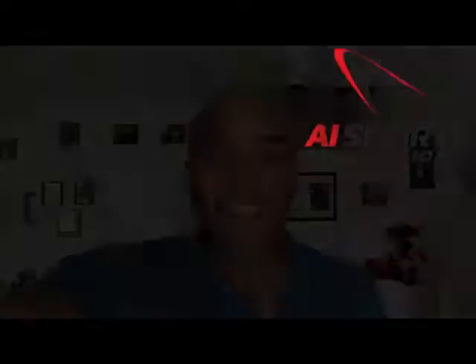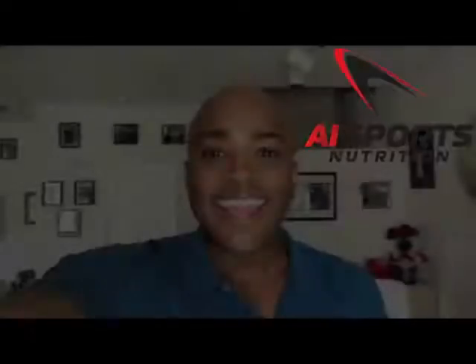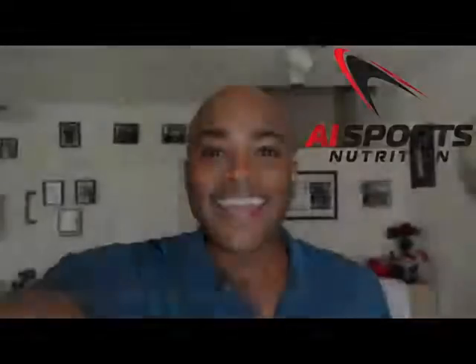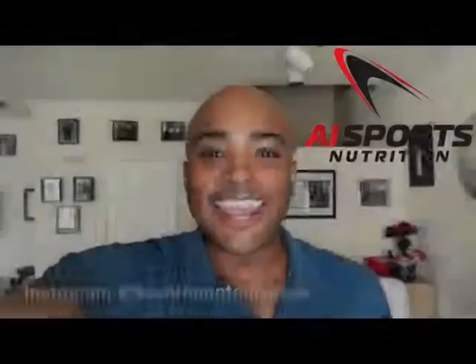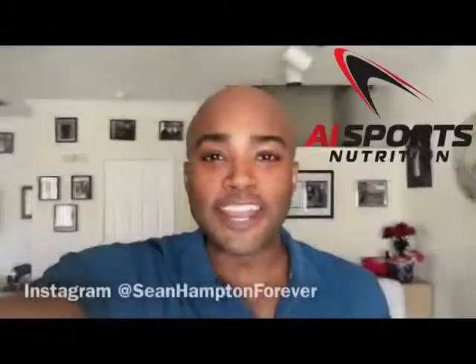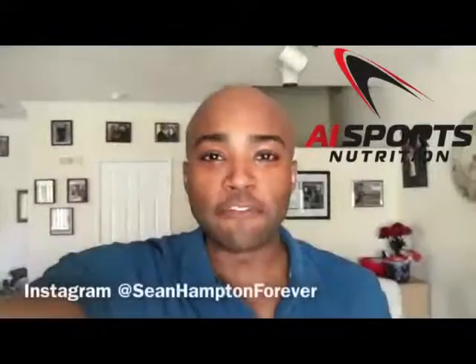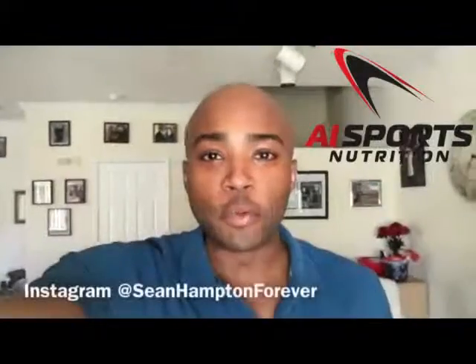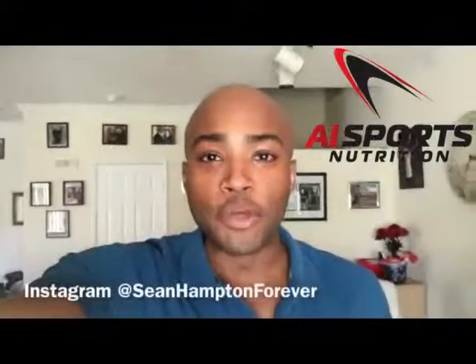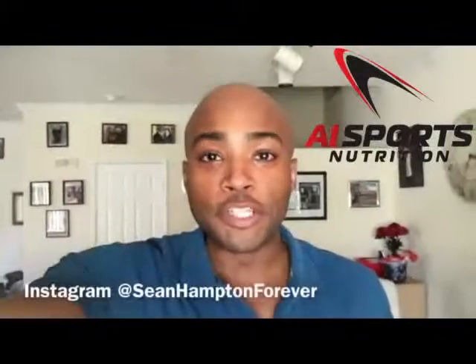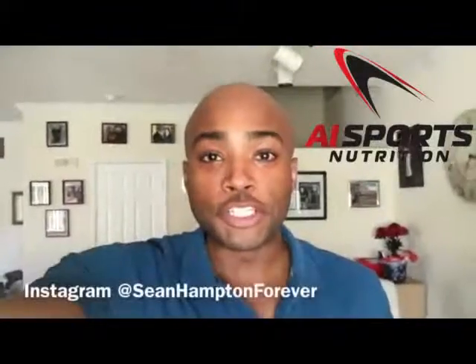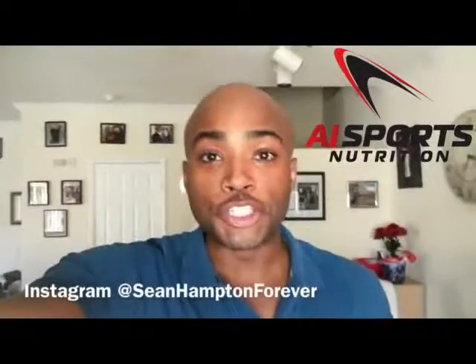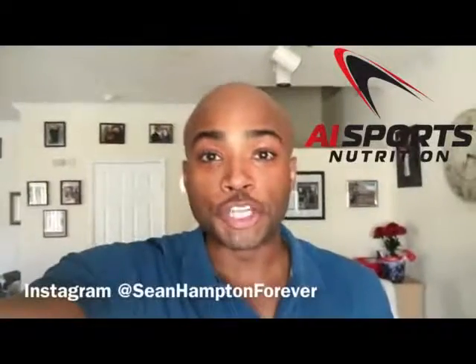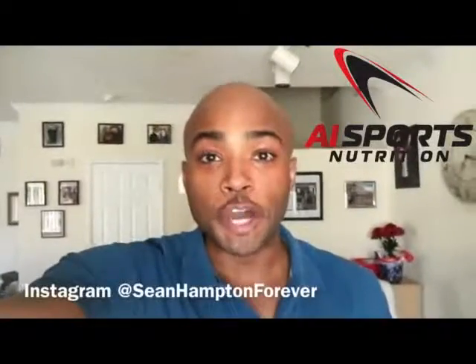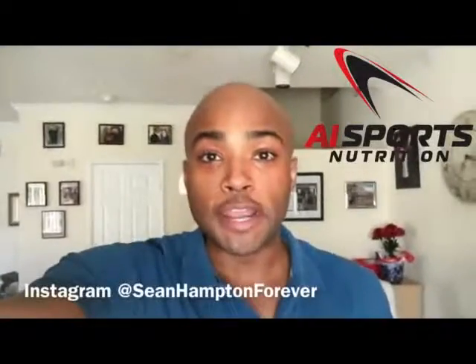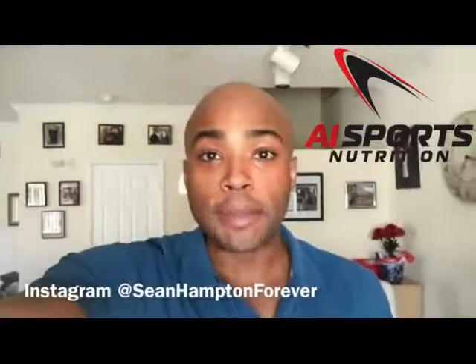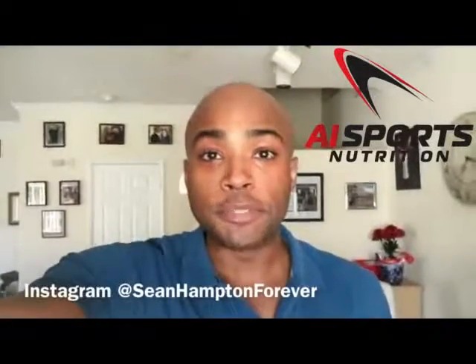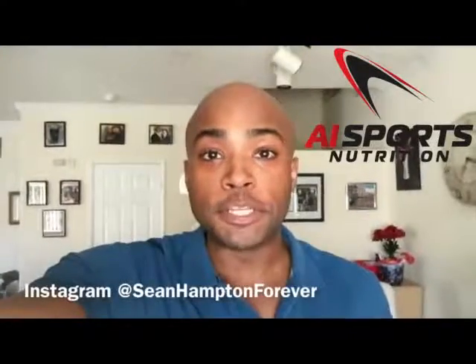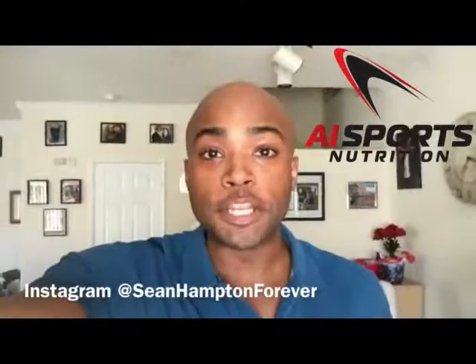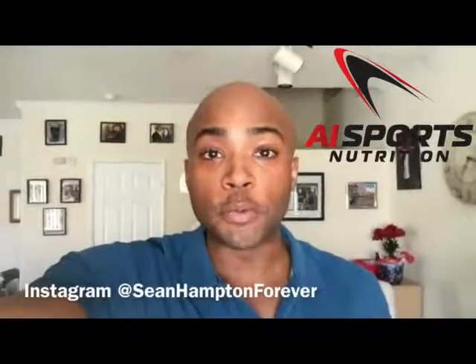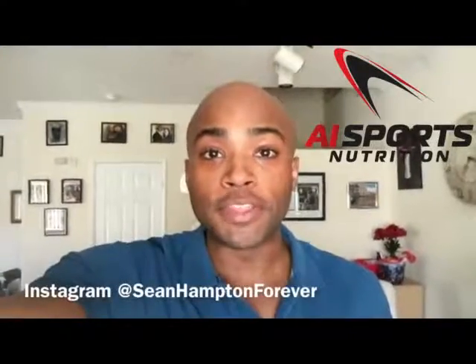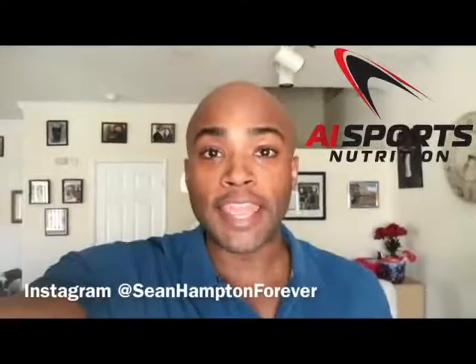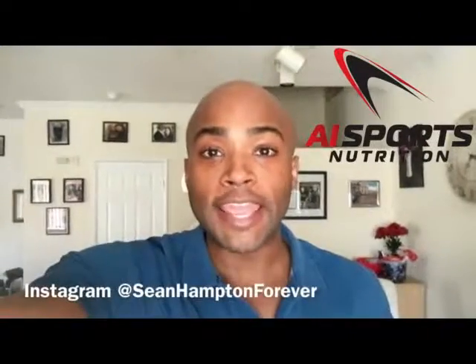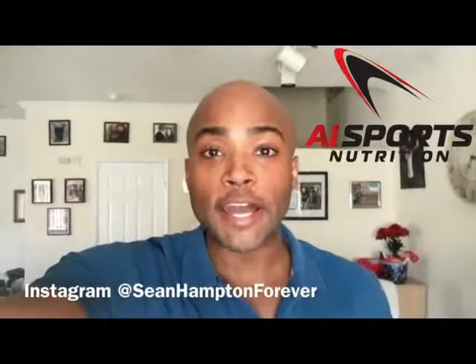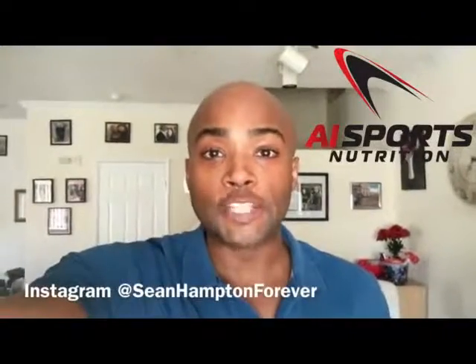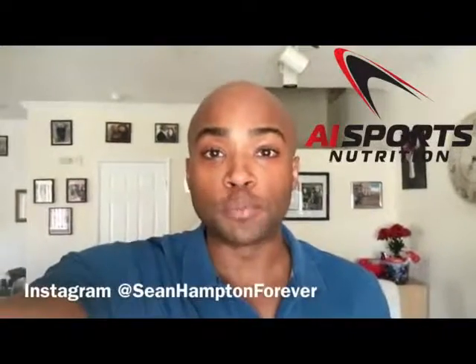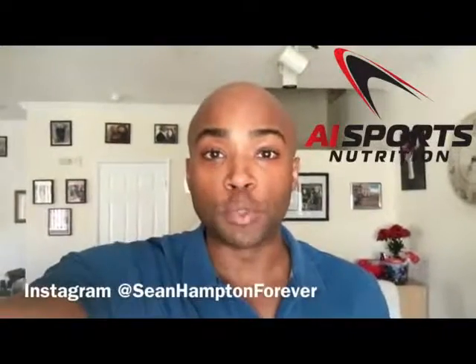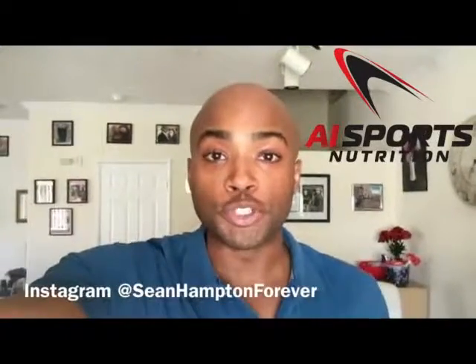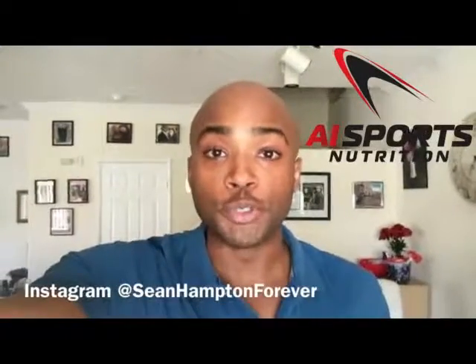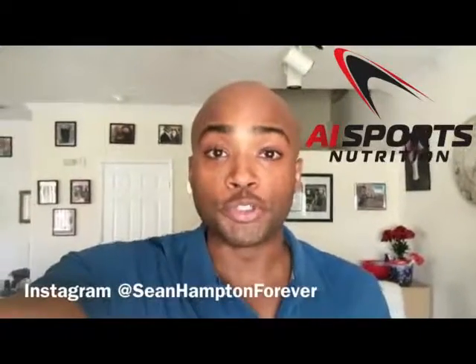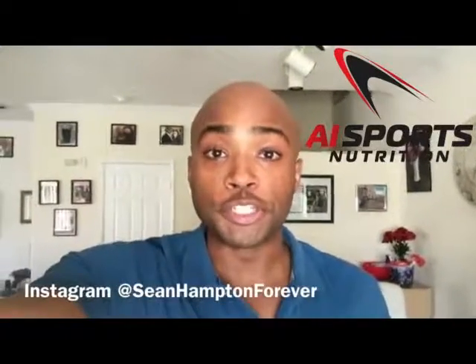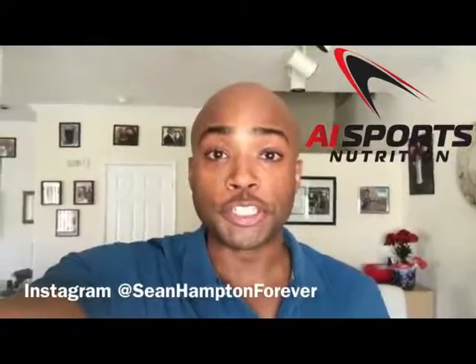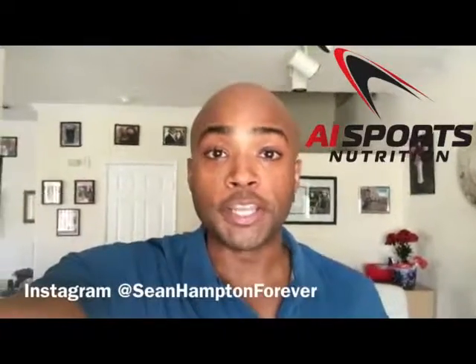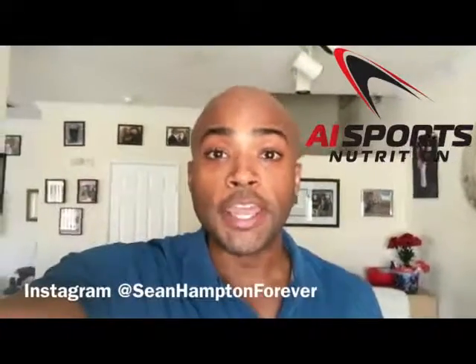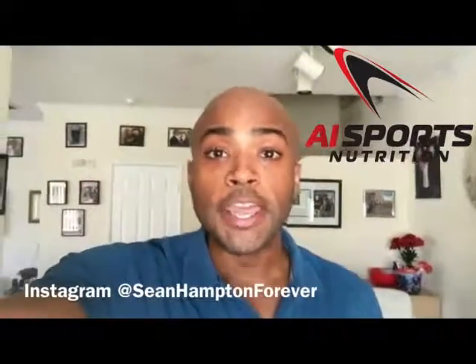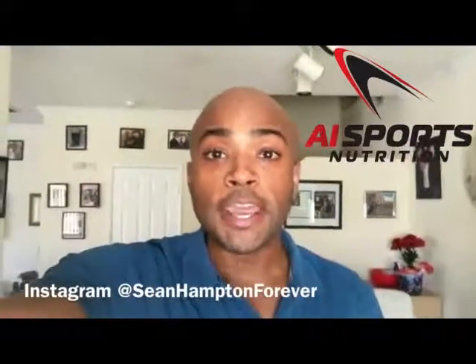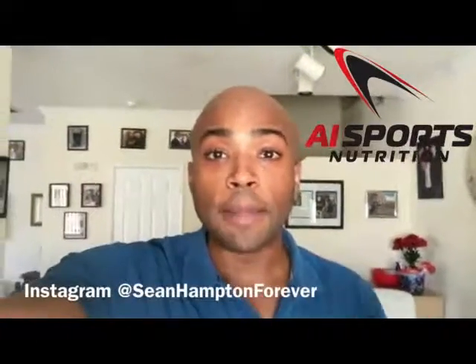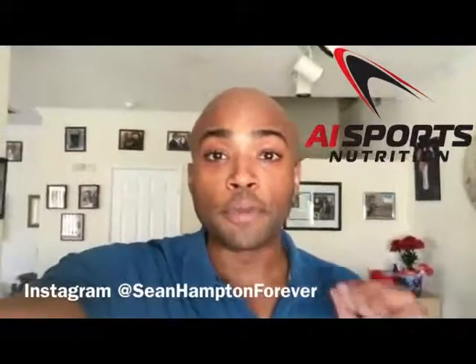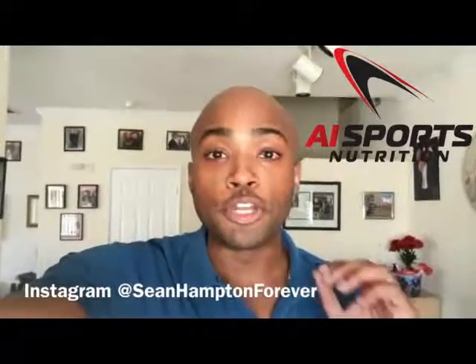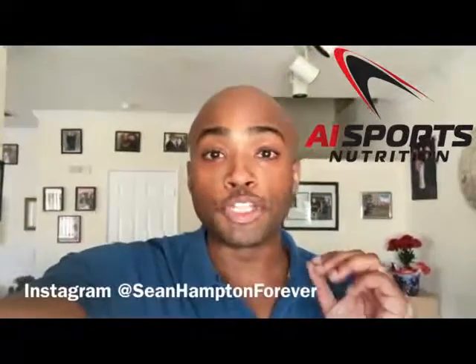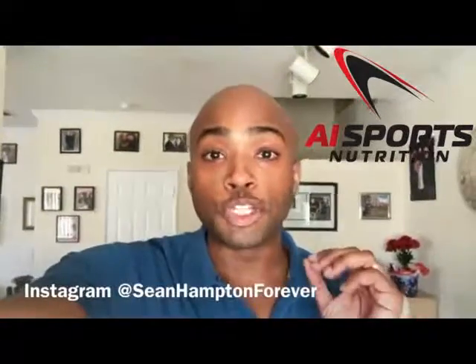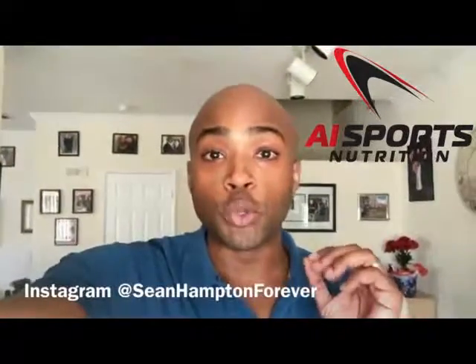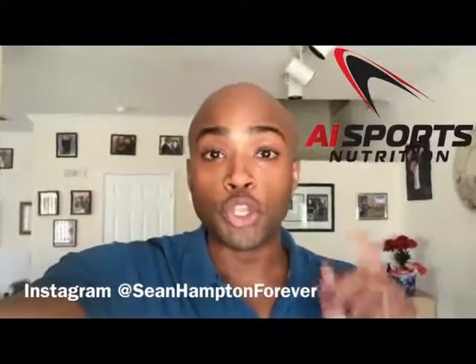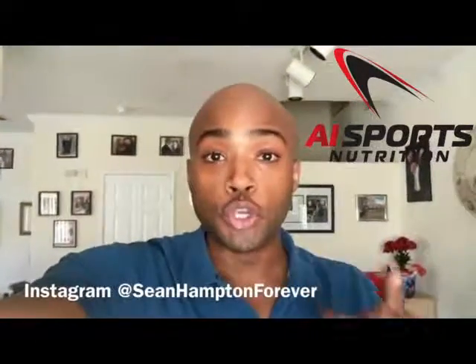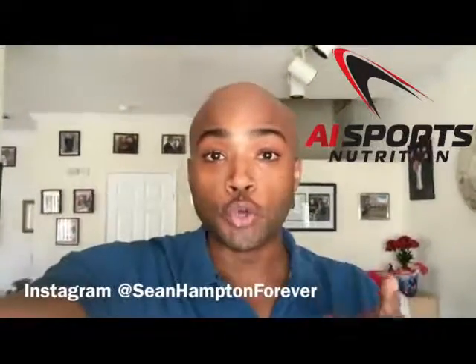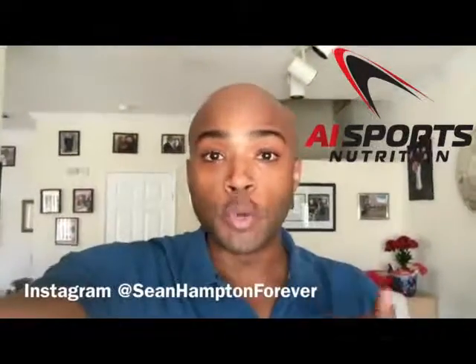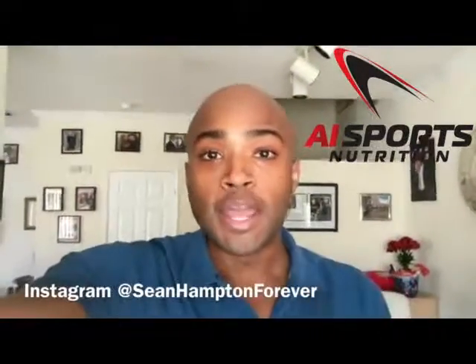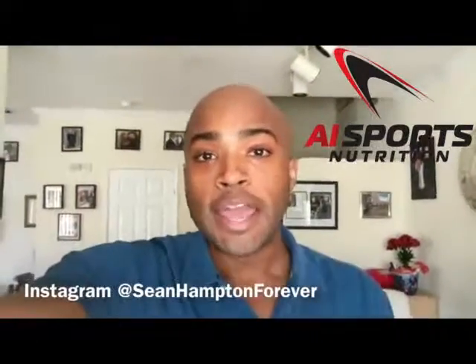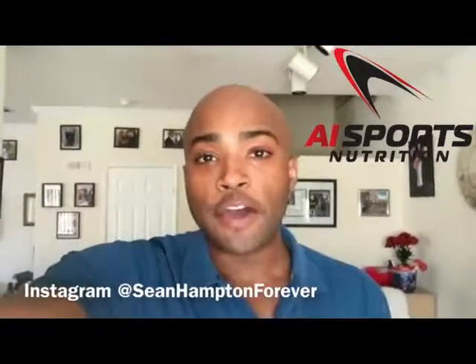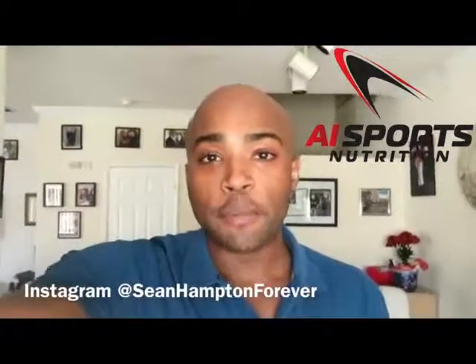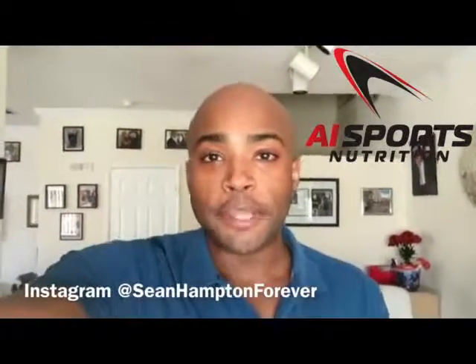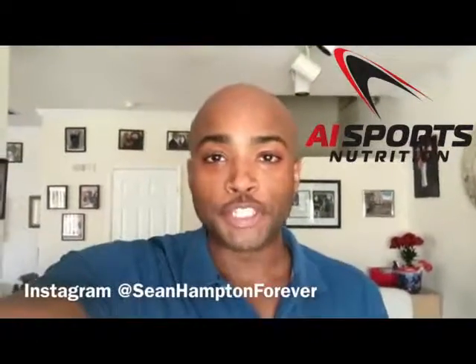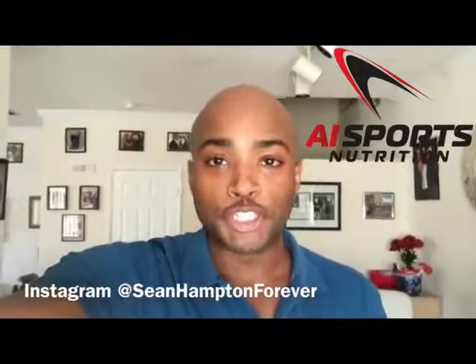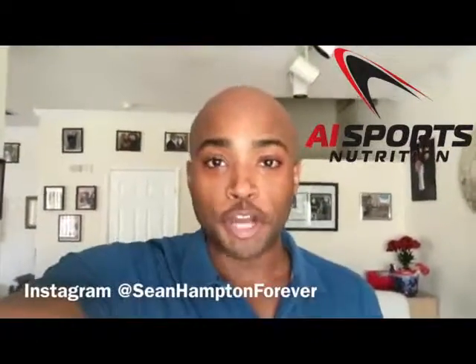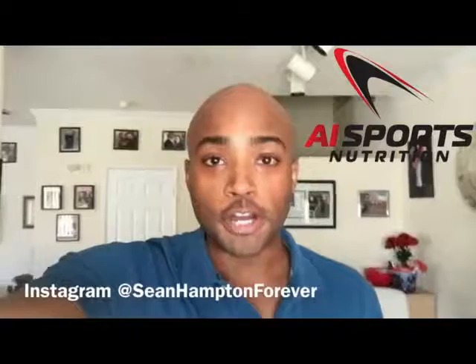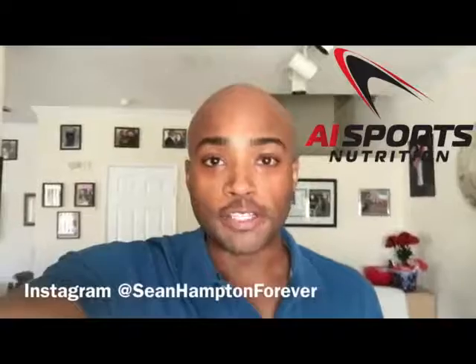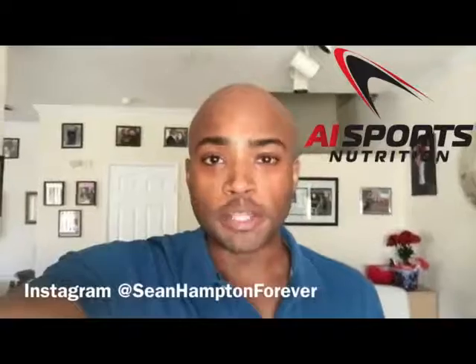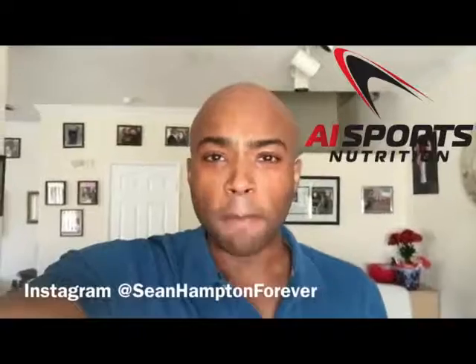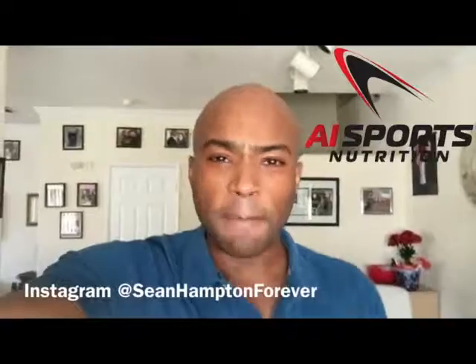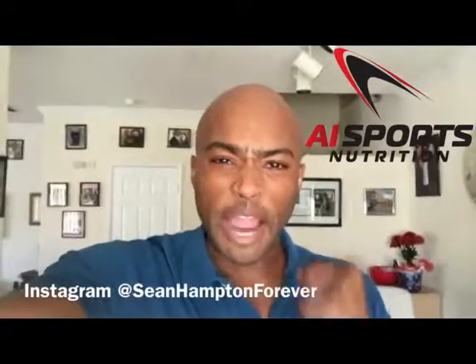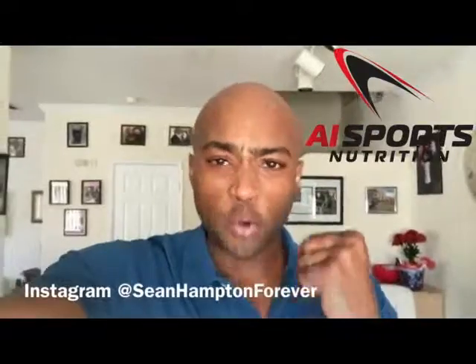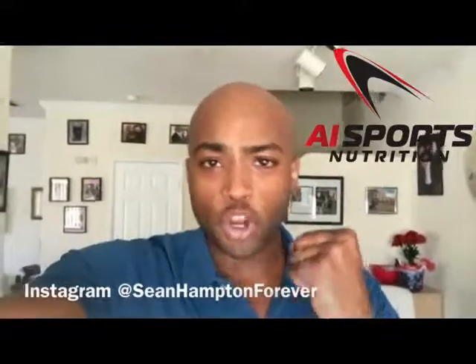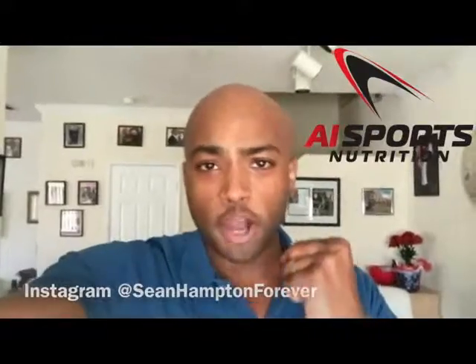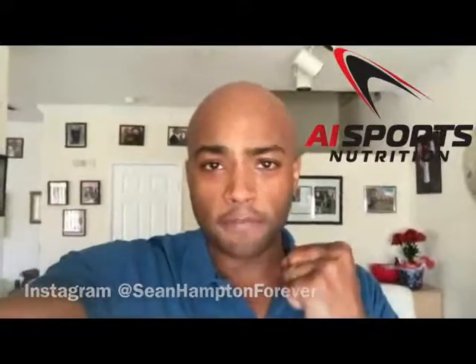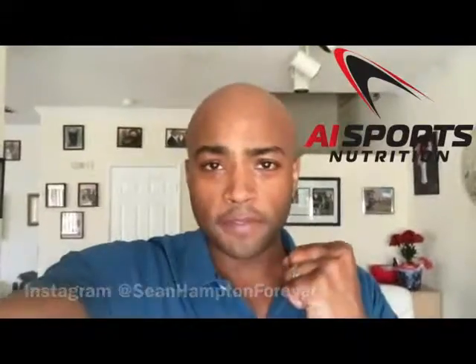Hey everyone, this is Sean Hampton here with AI Sports Nutrition, and I'm going to show you how to make Sean's Power Coffee.